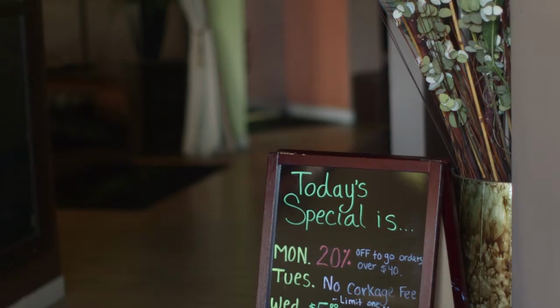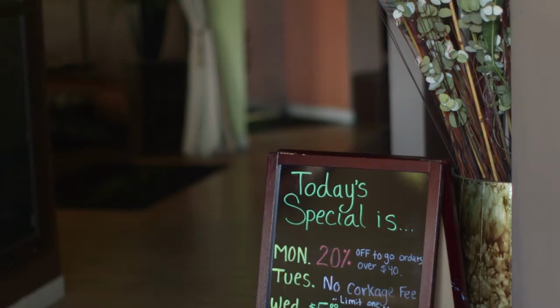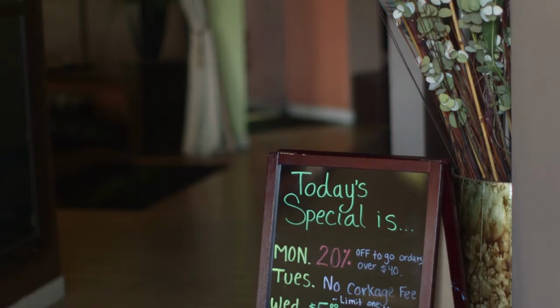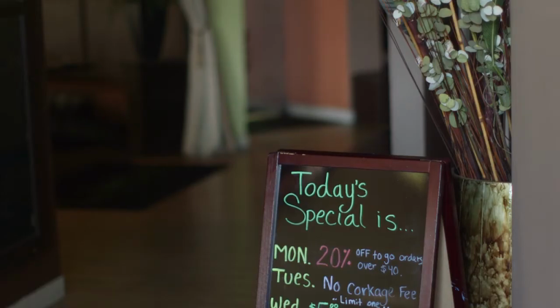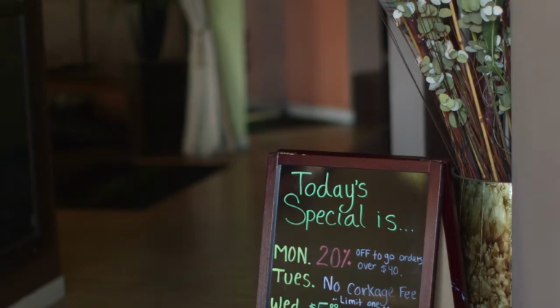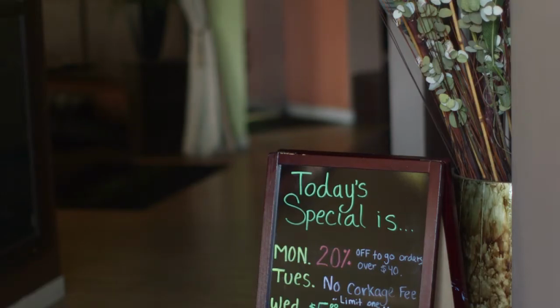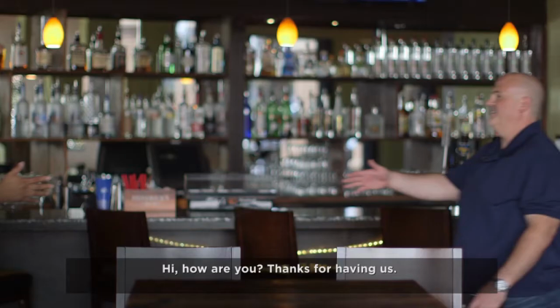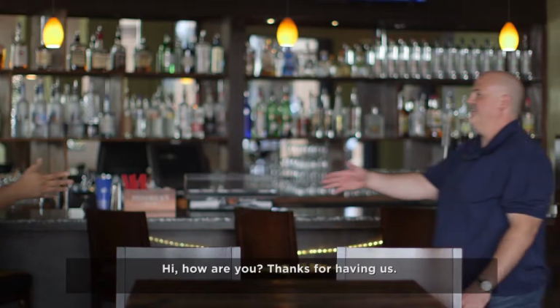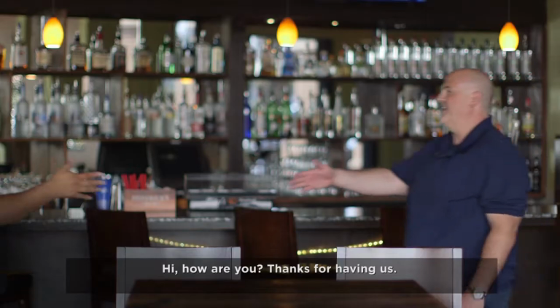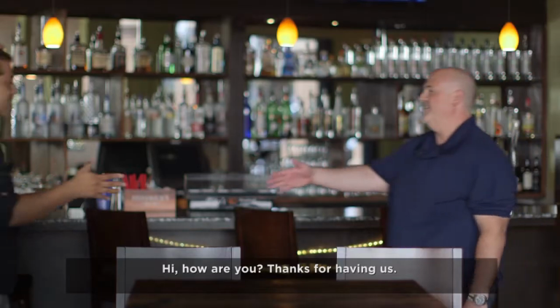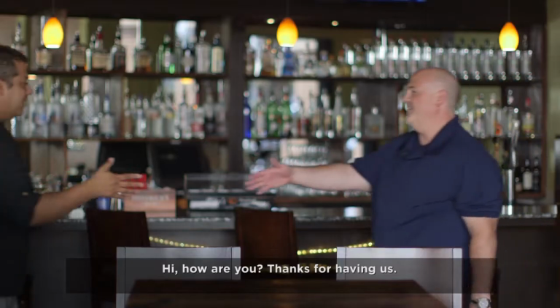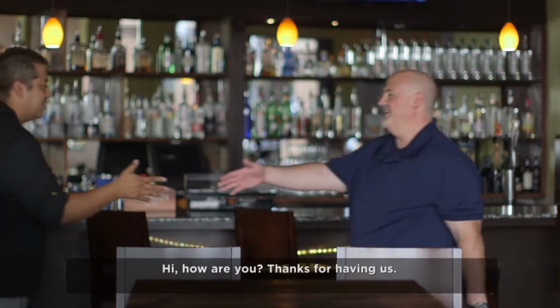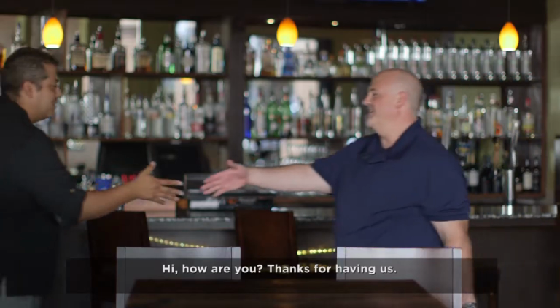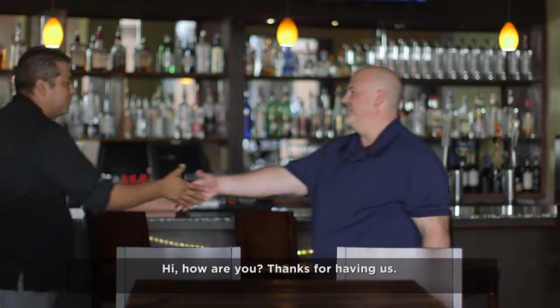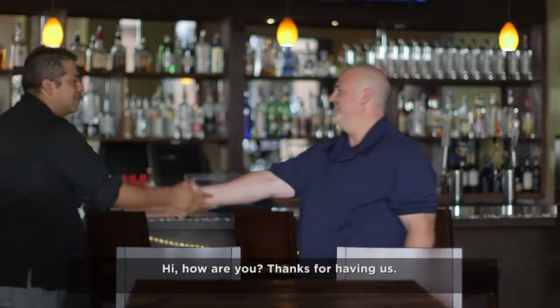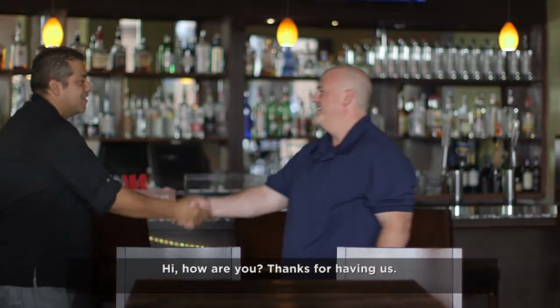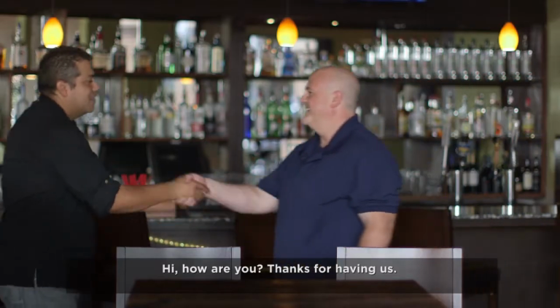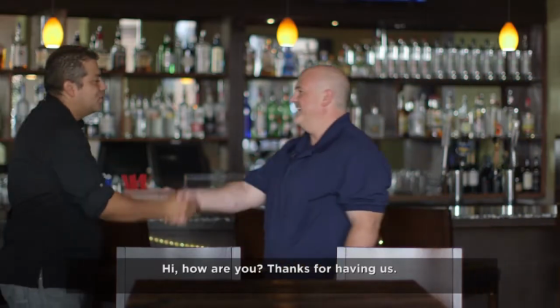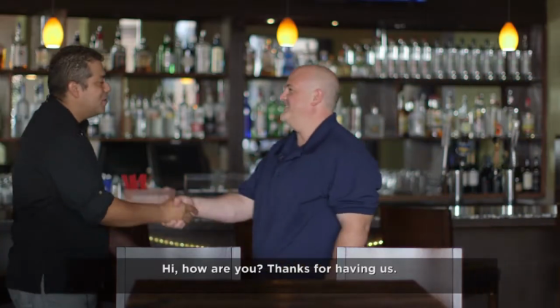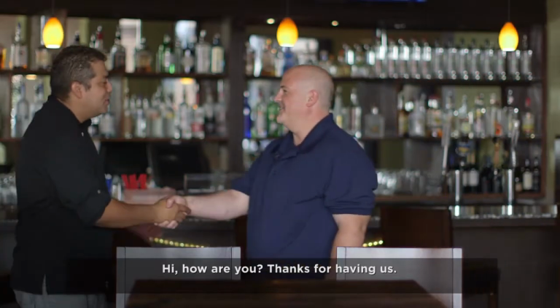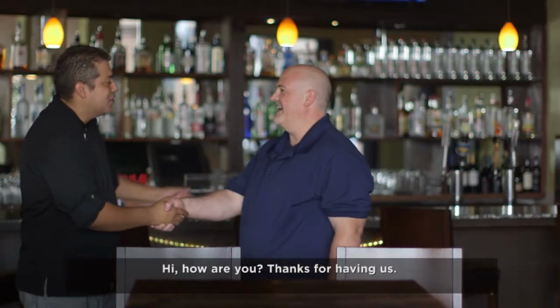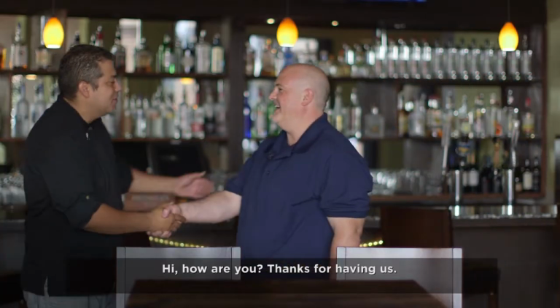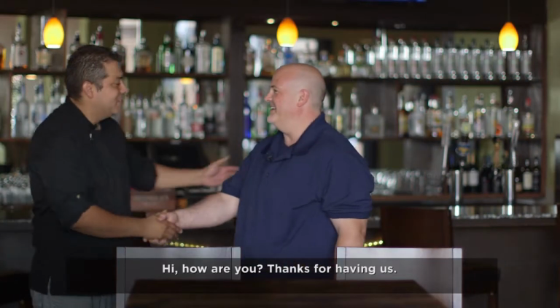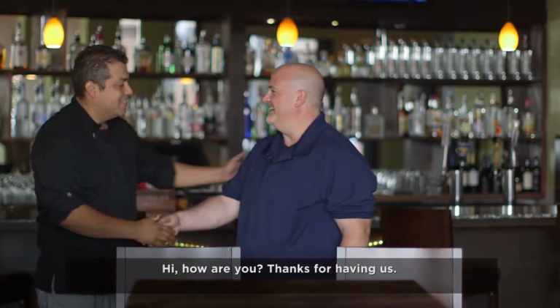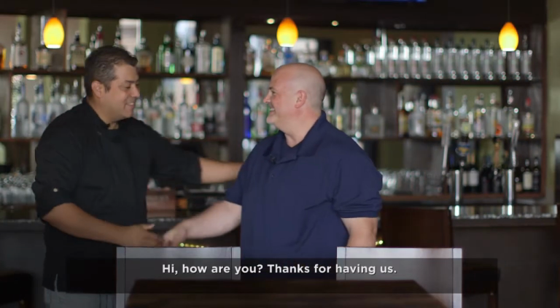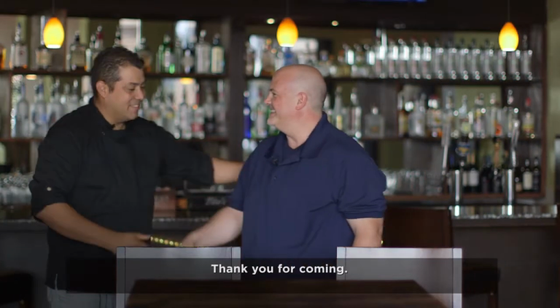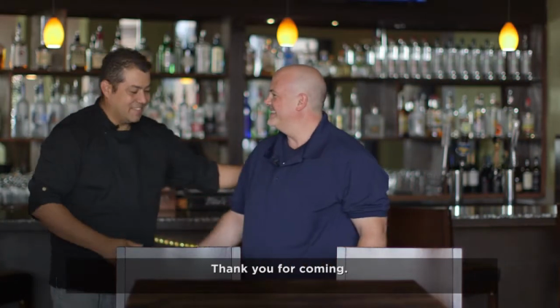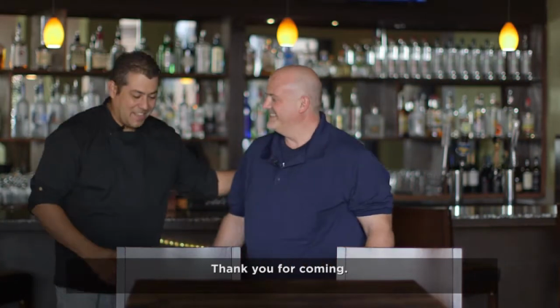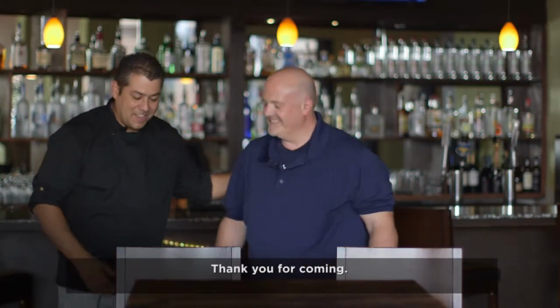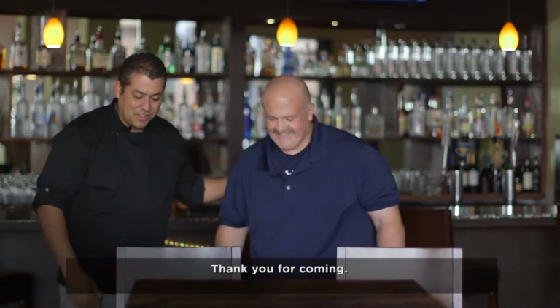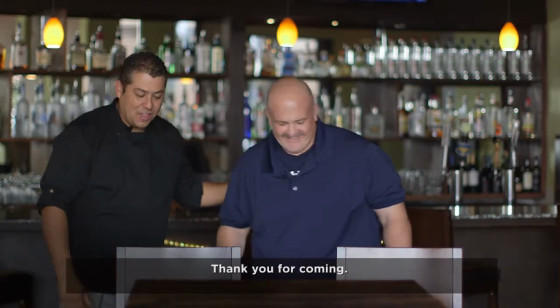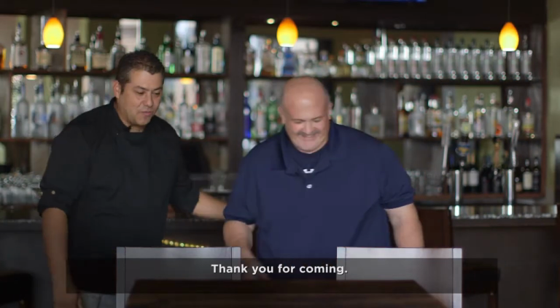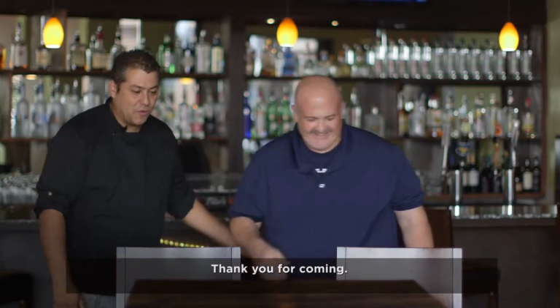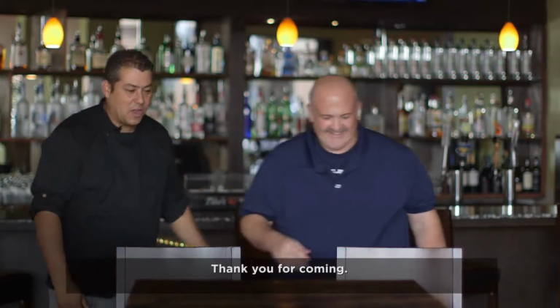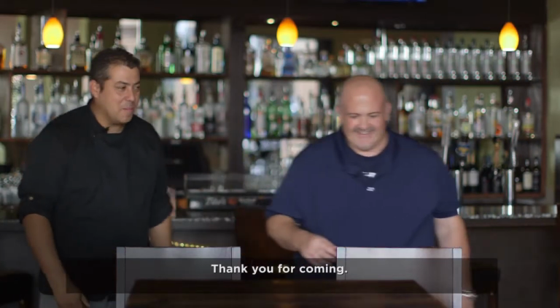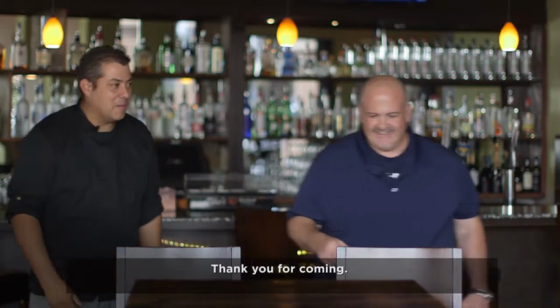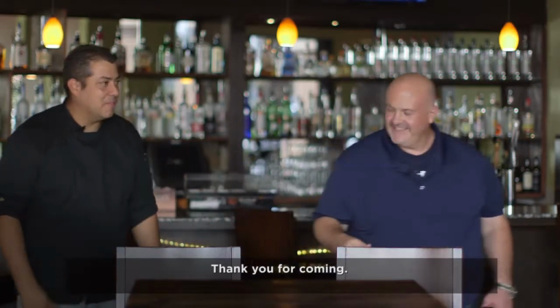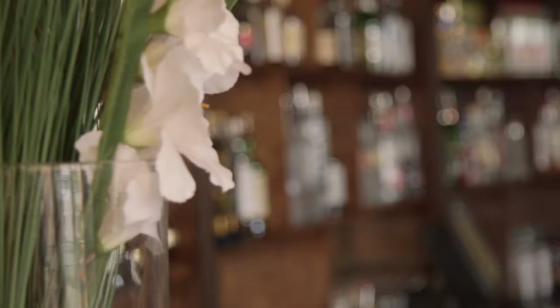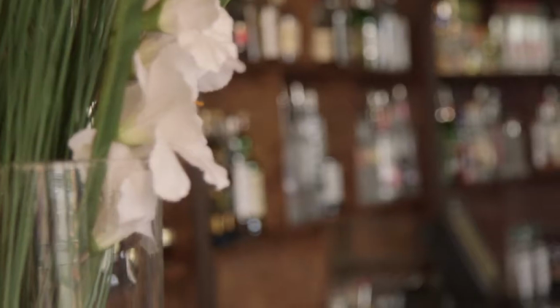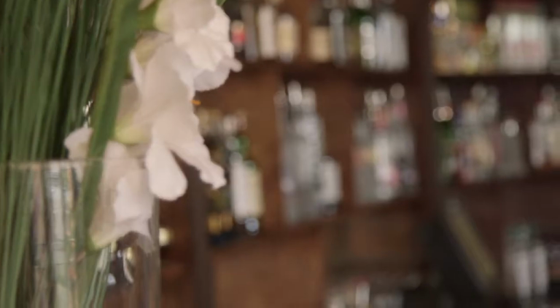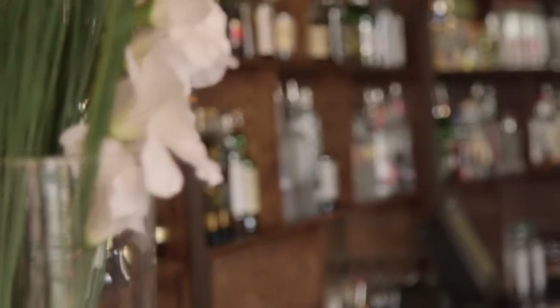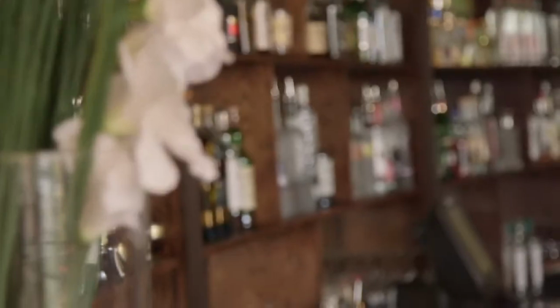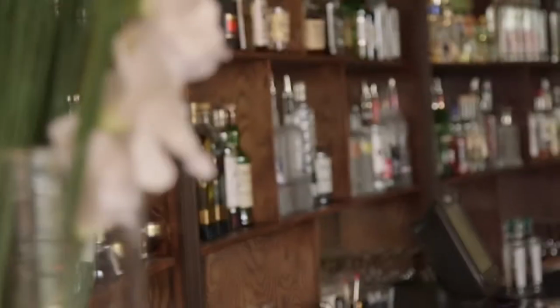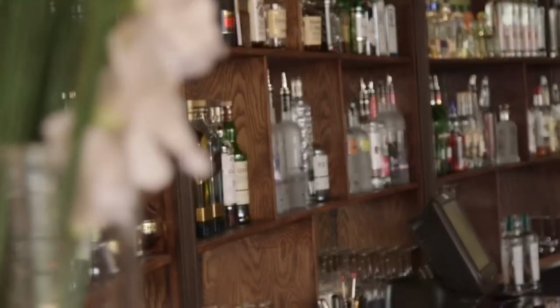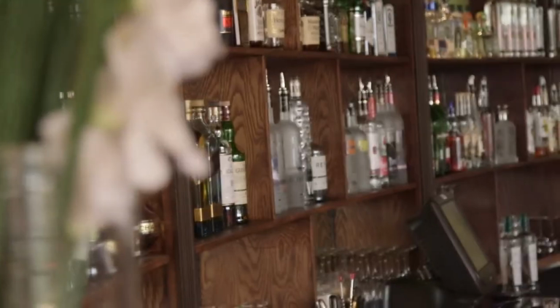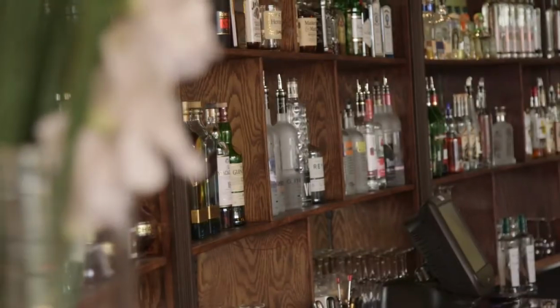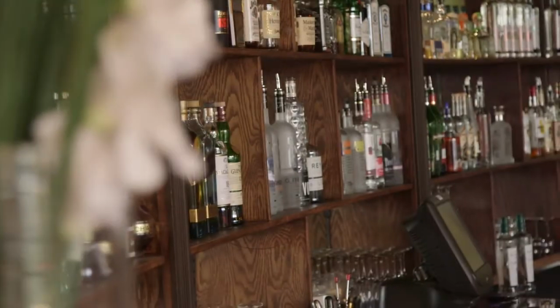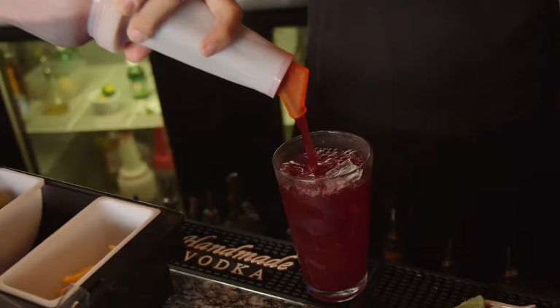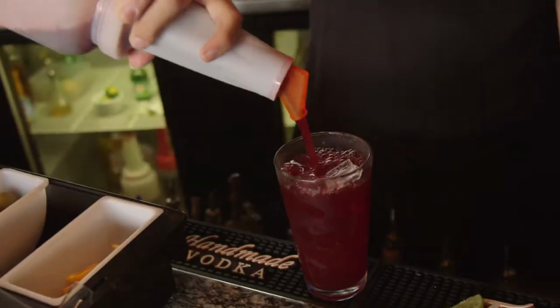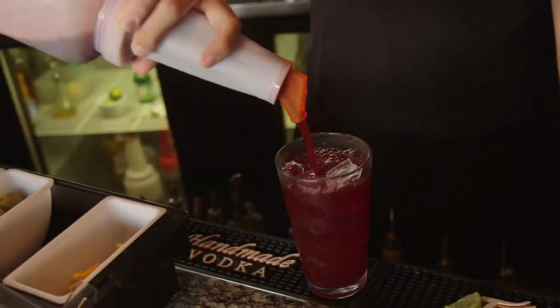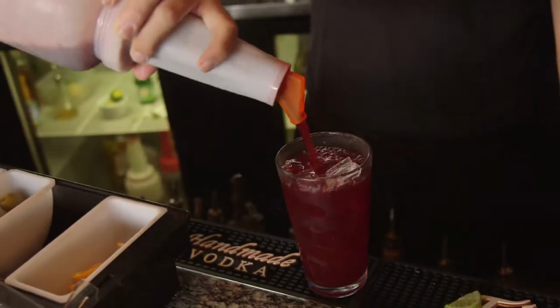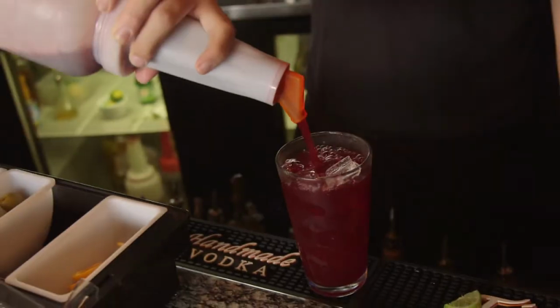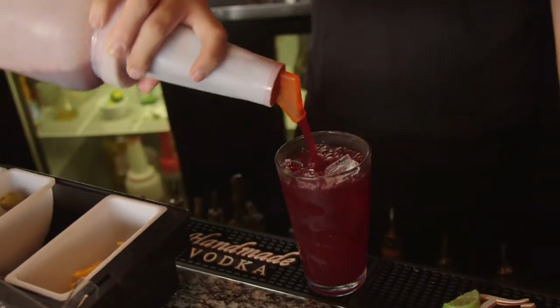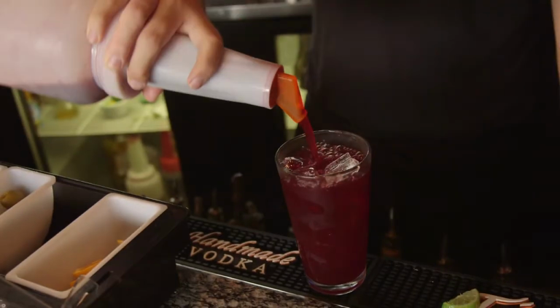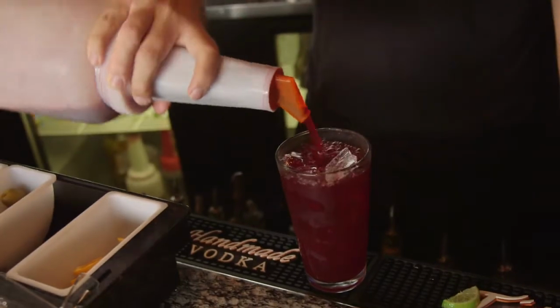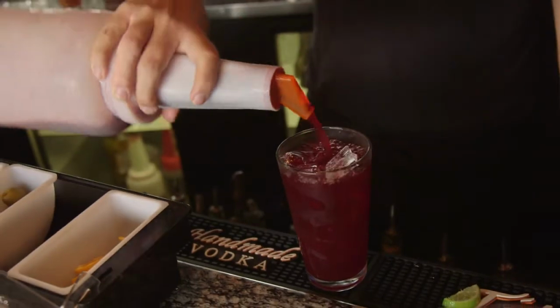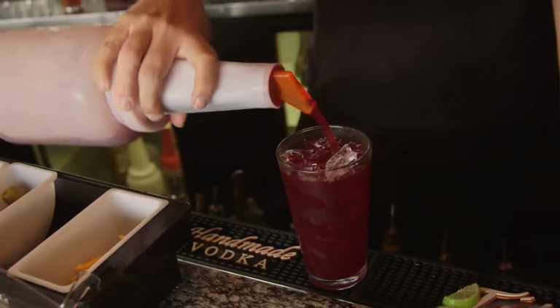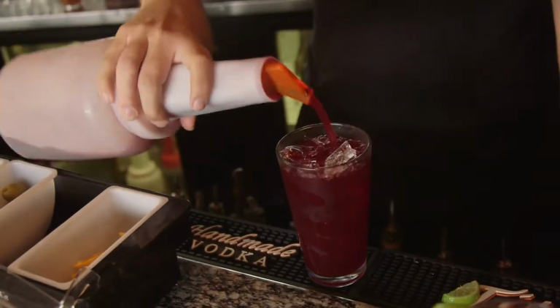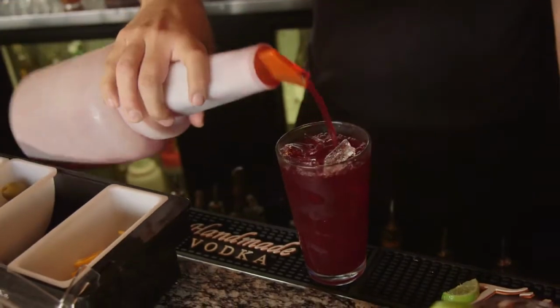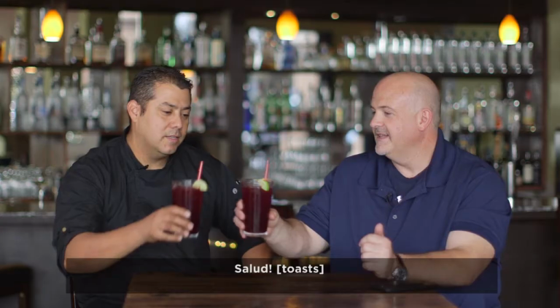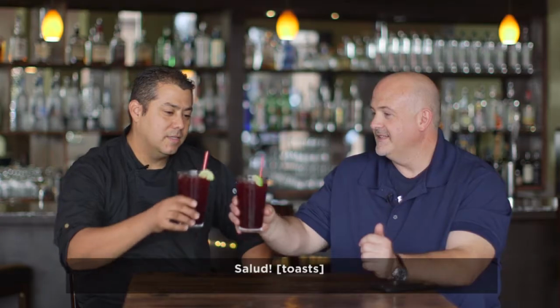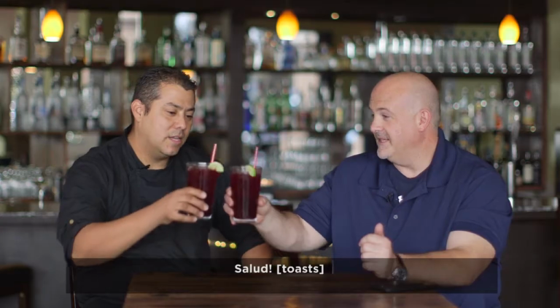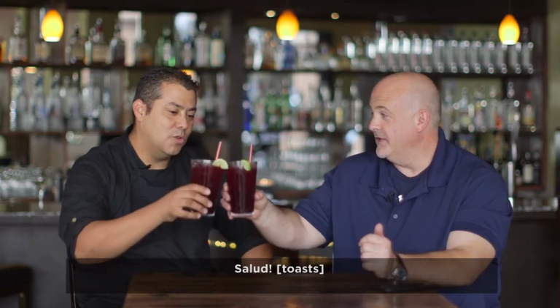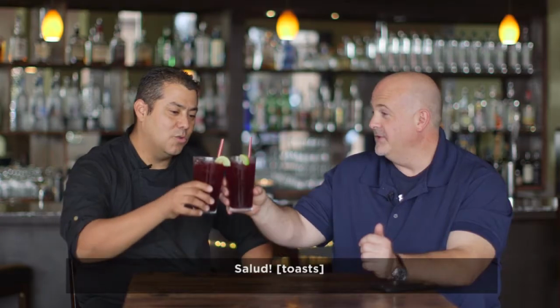Hey, how are you? Thanks for having us. Thank you, thank you for coming. Salud.